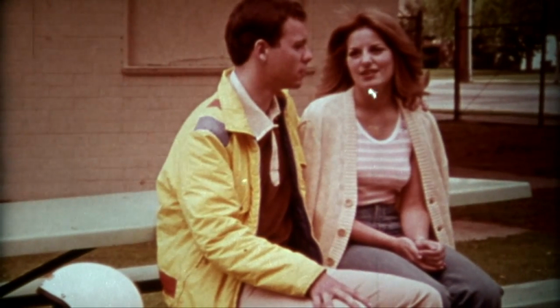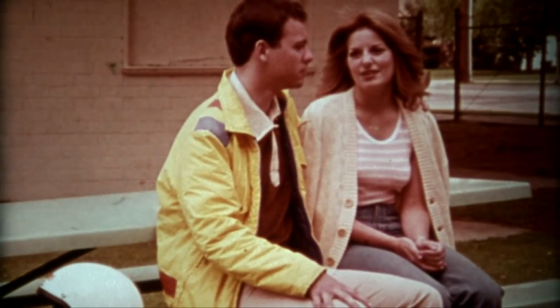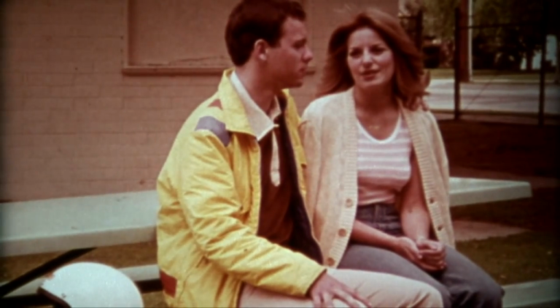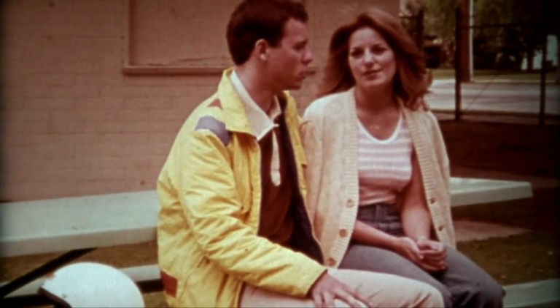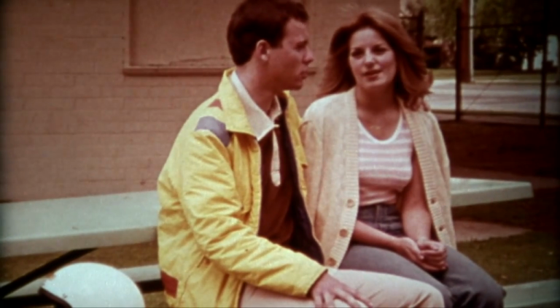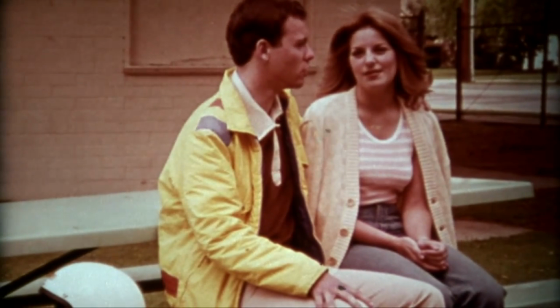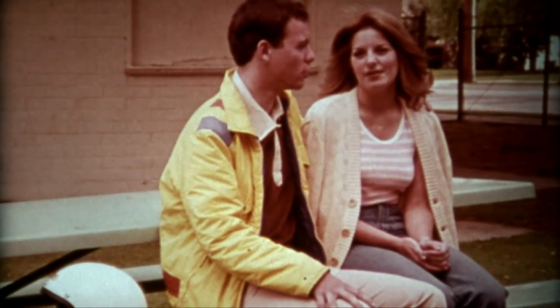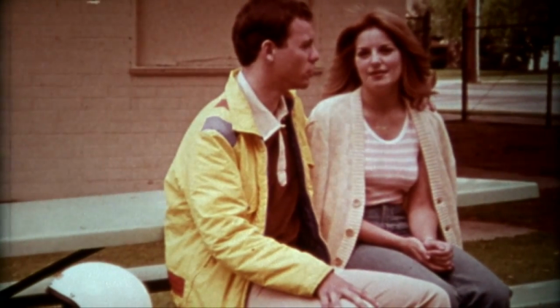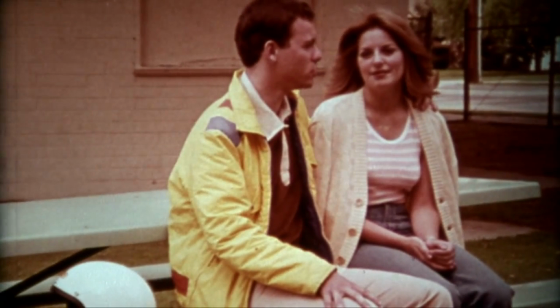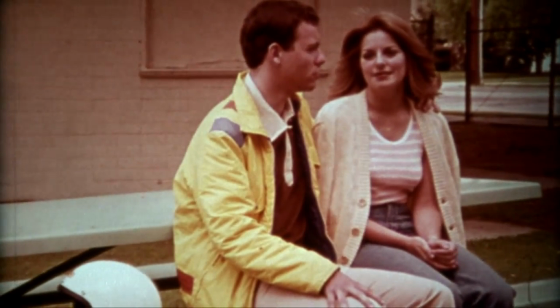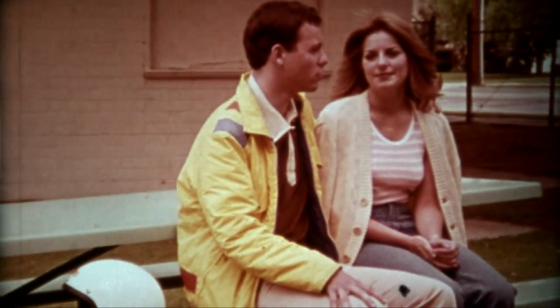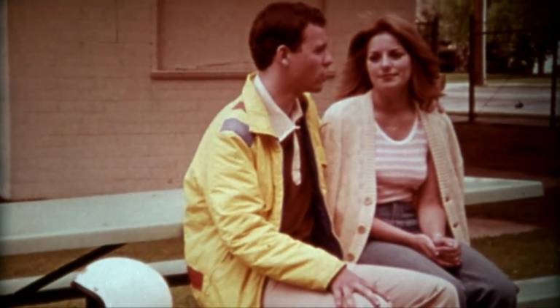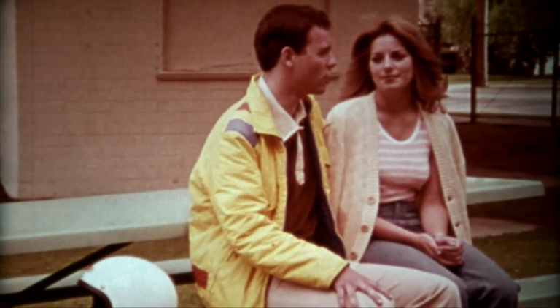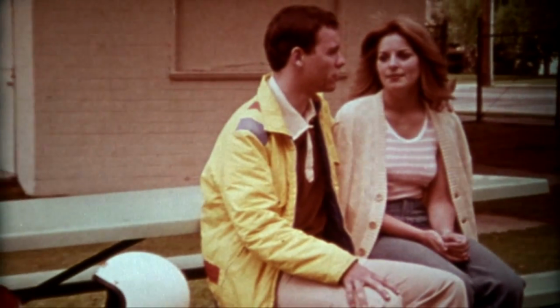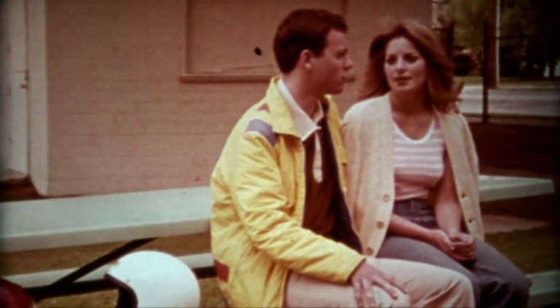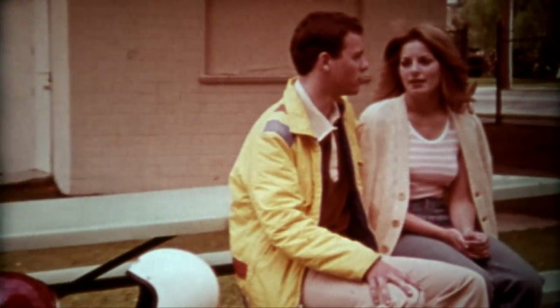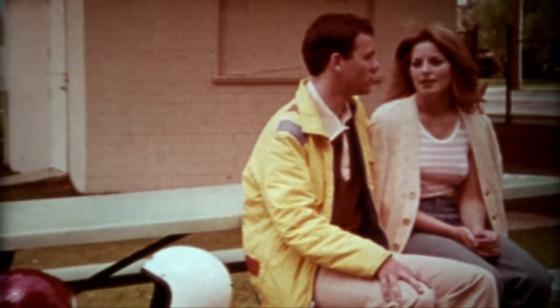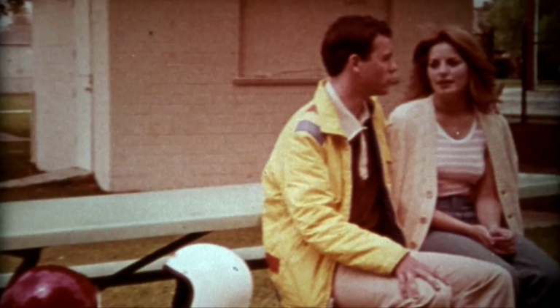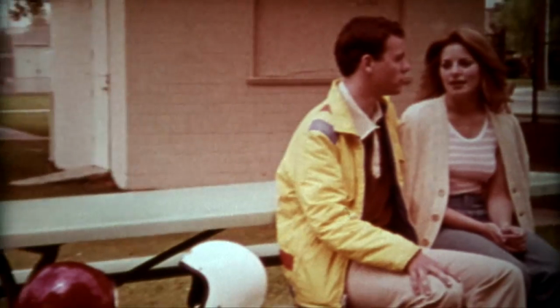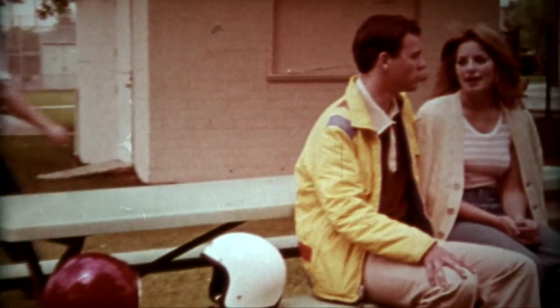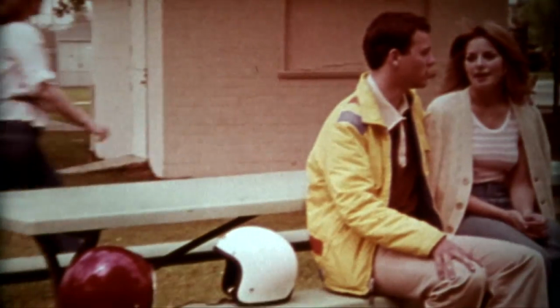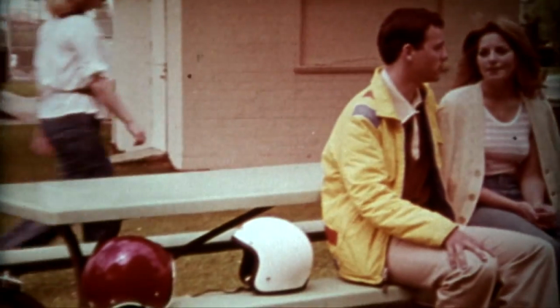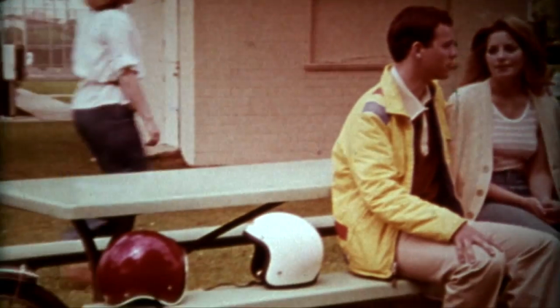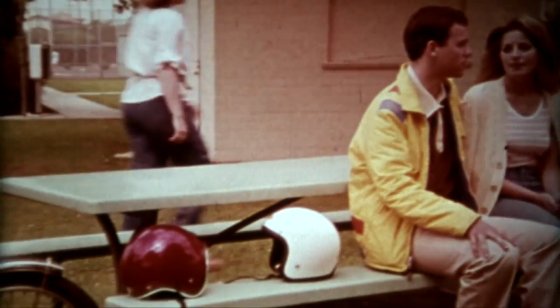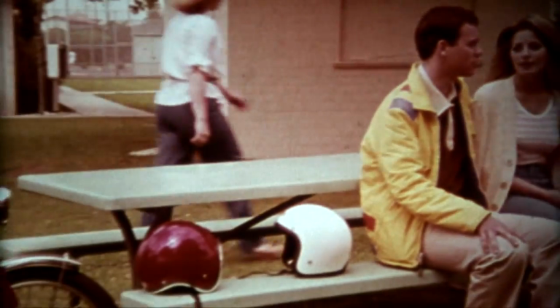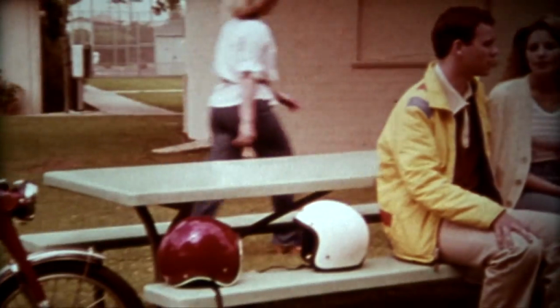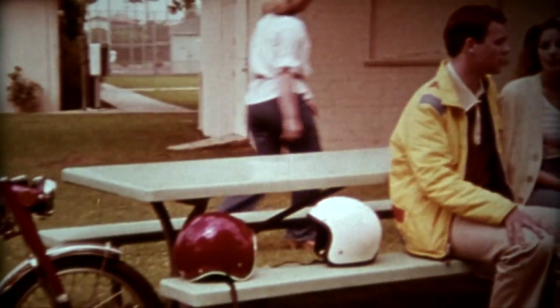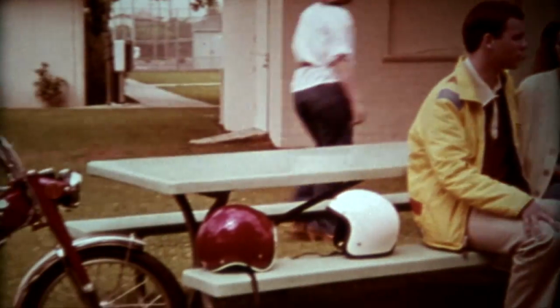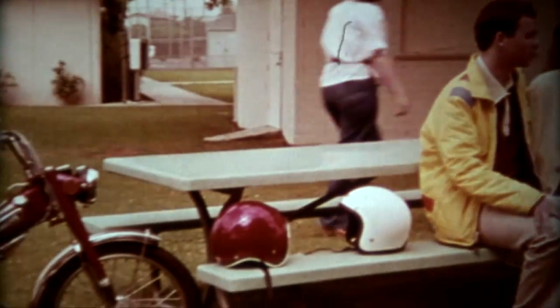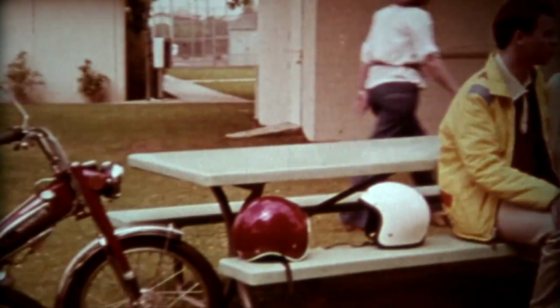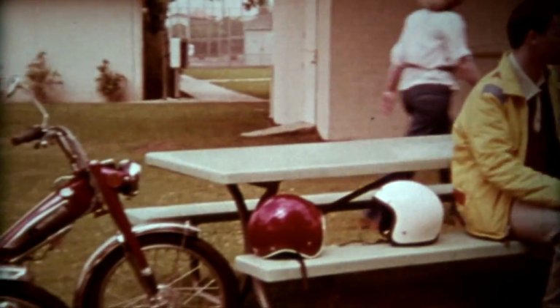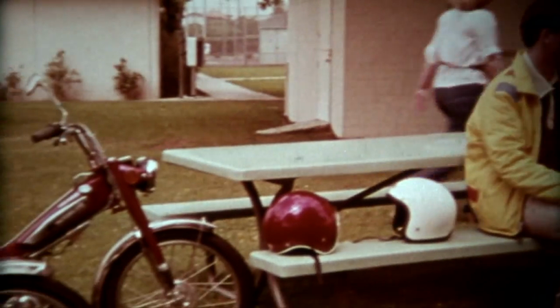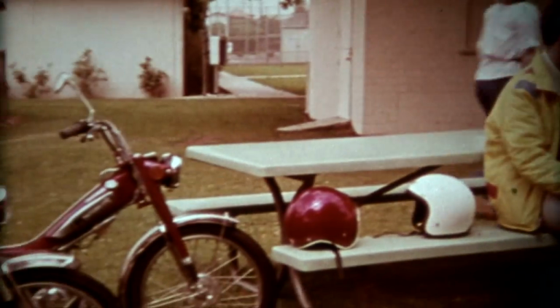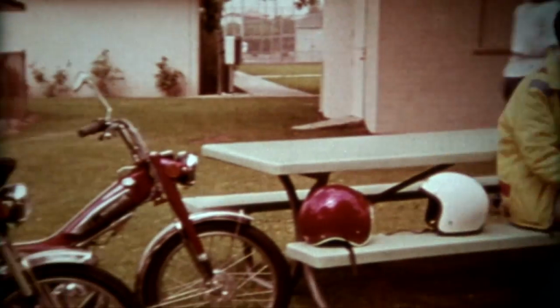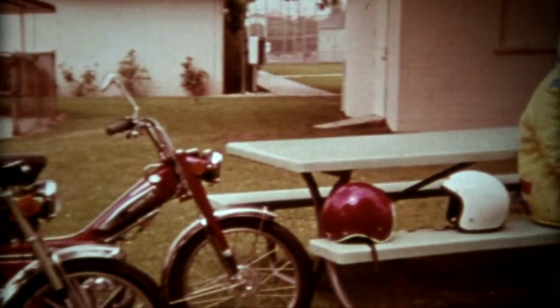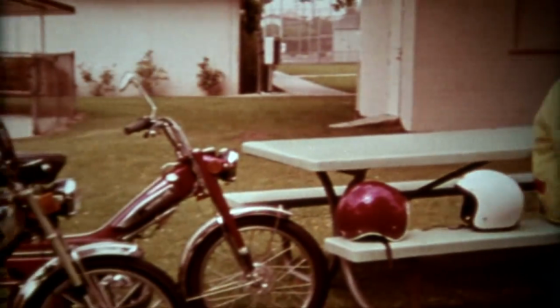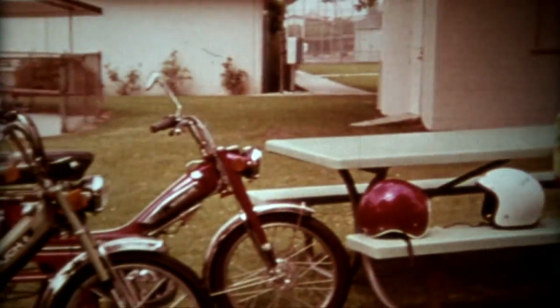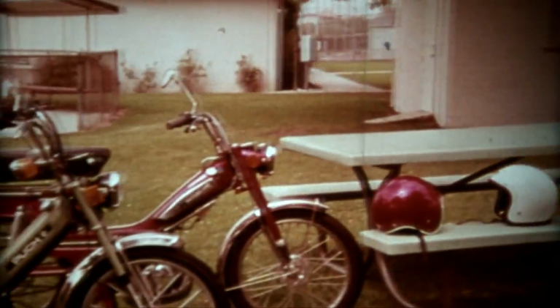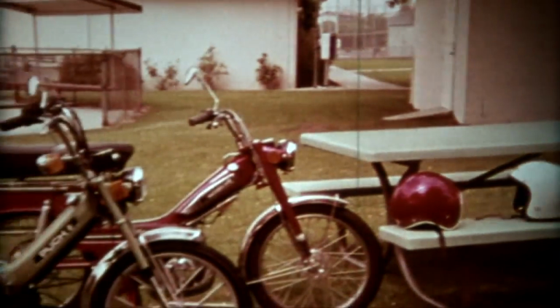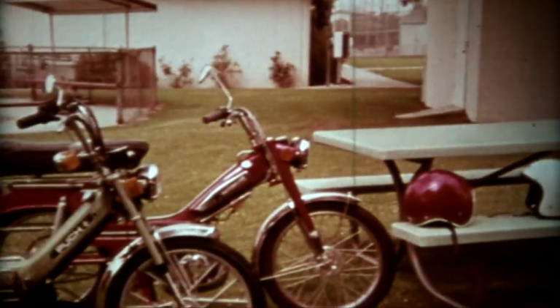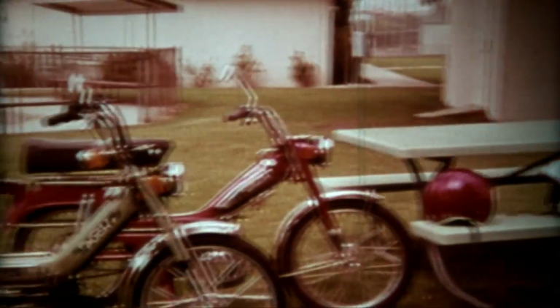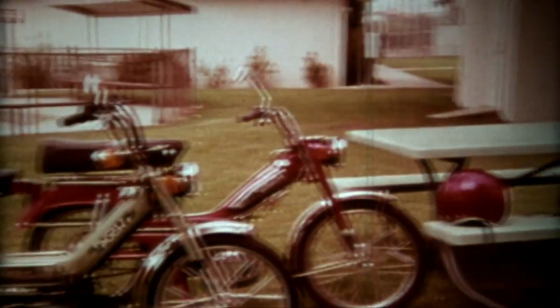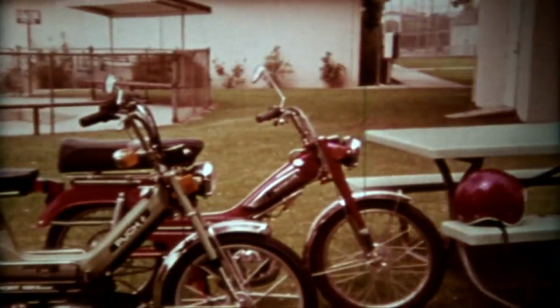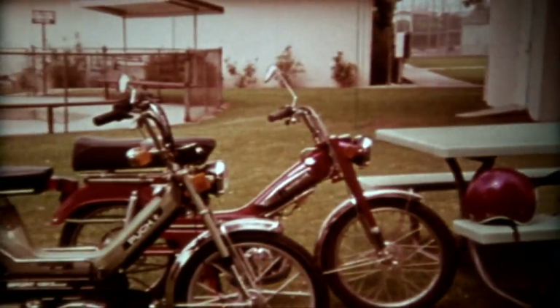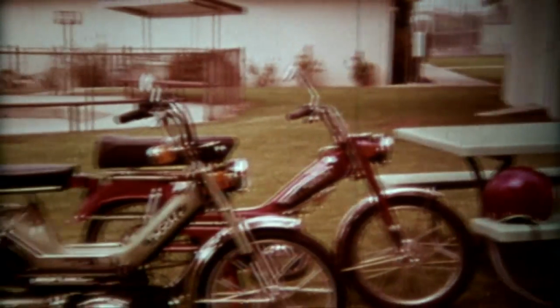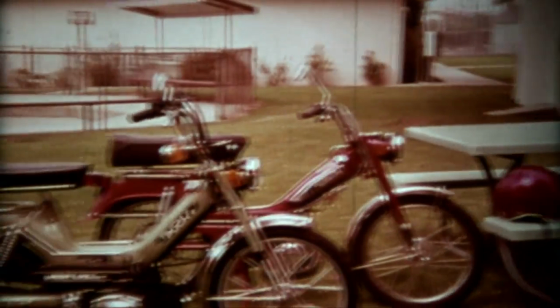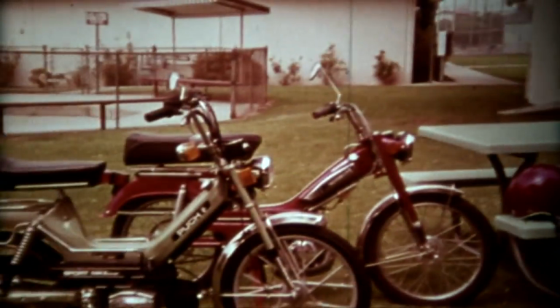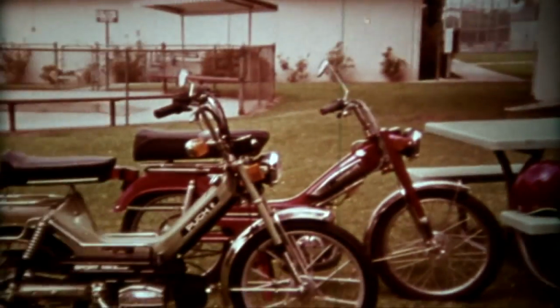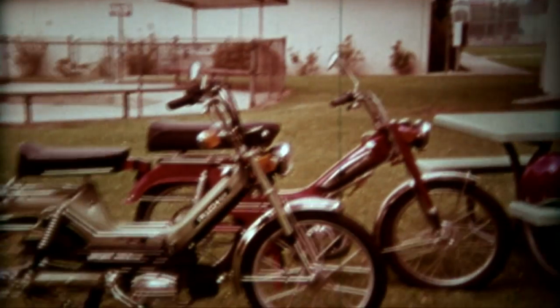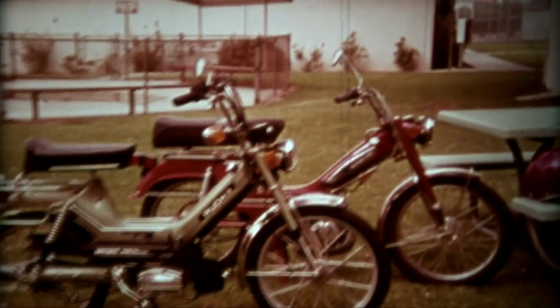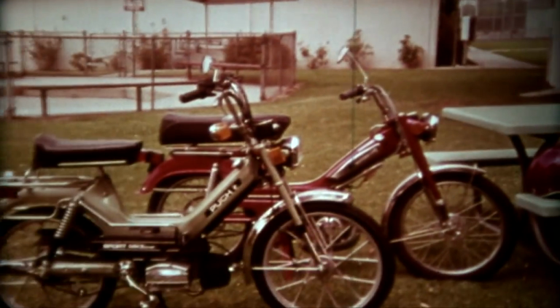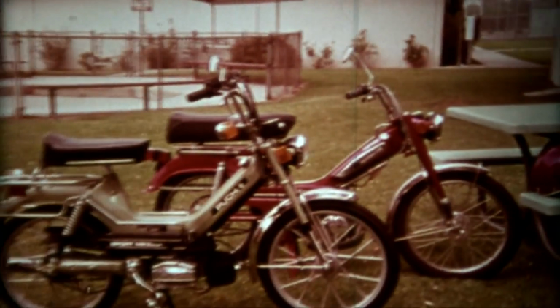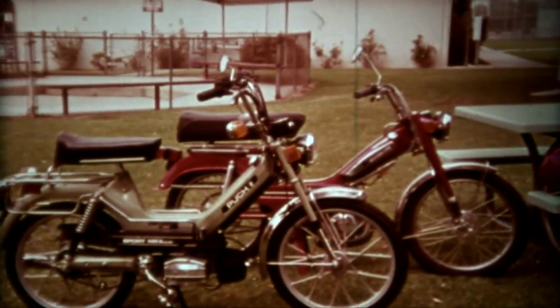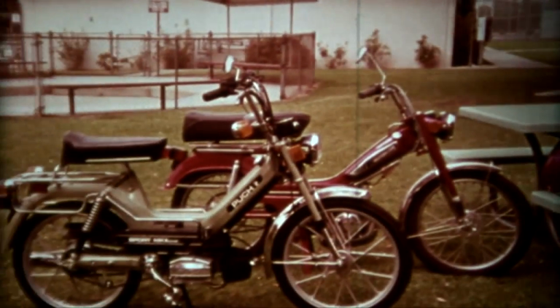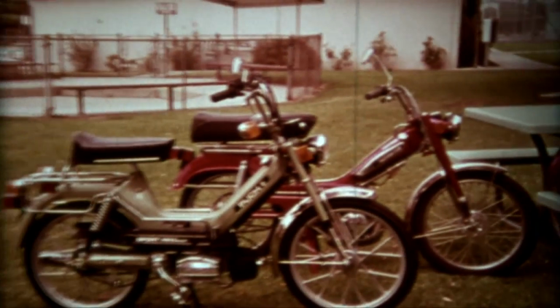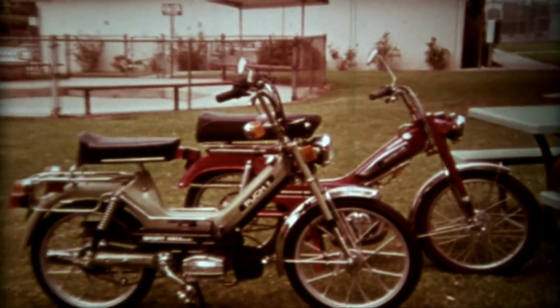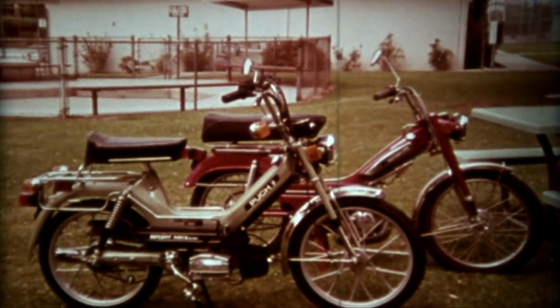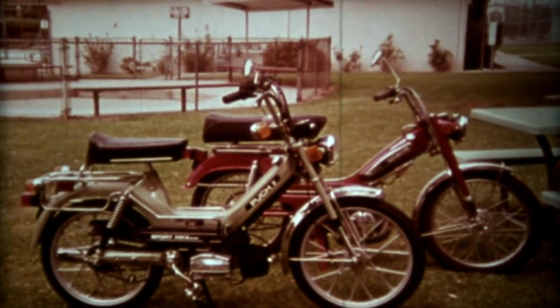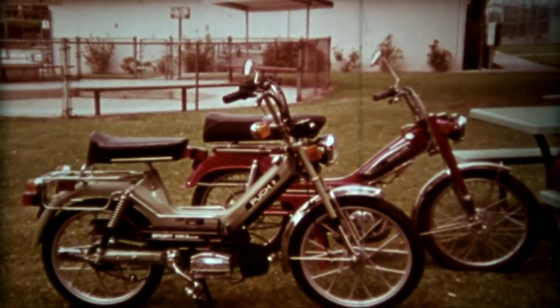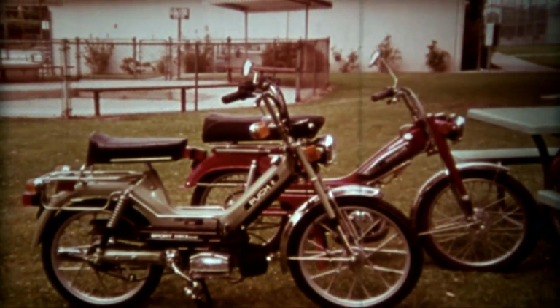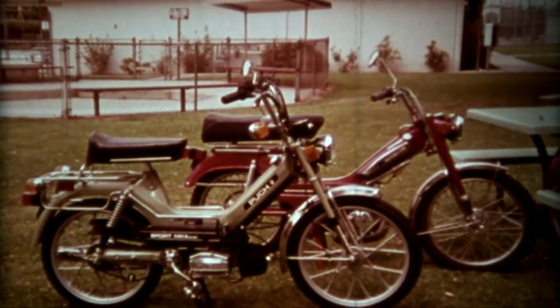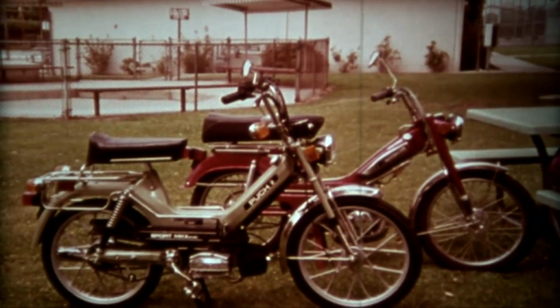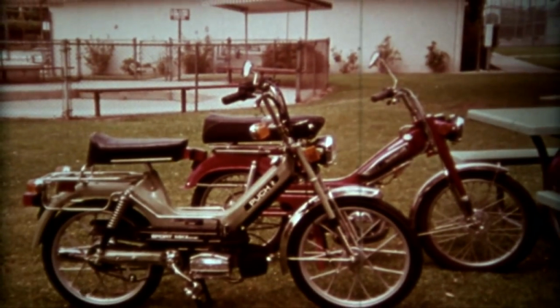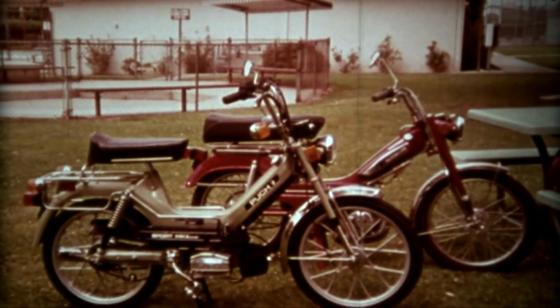It didn't take Mike very long to become an expert moped driver. He really got what he wanted.